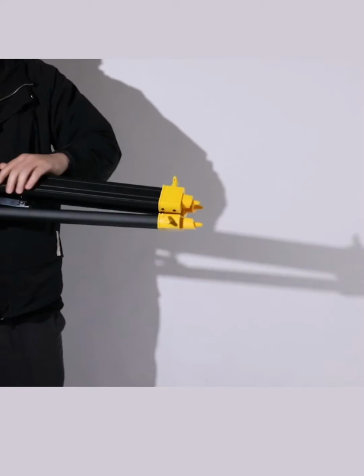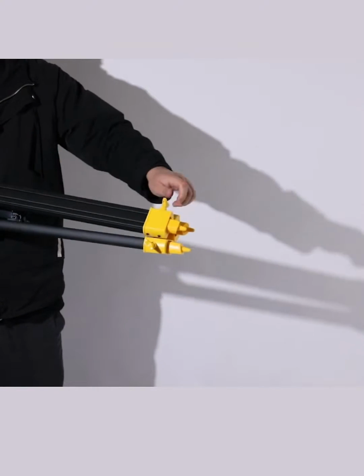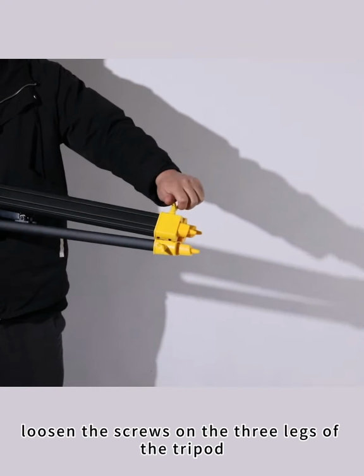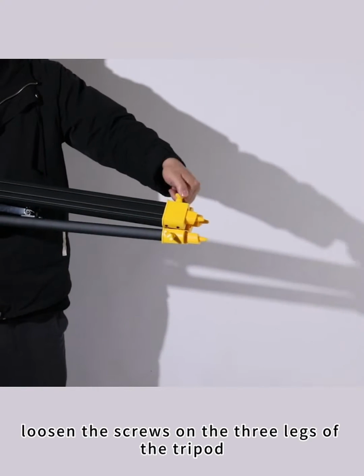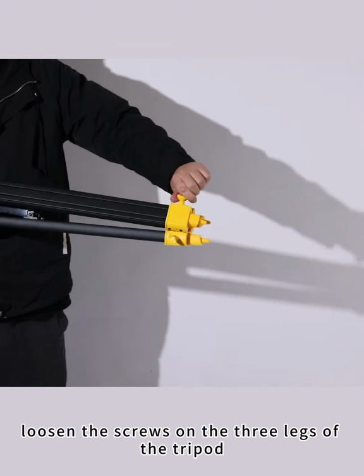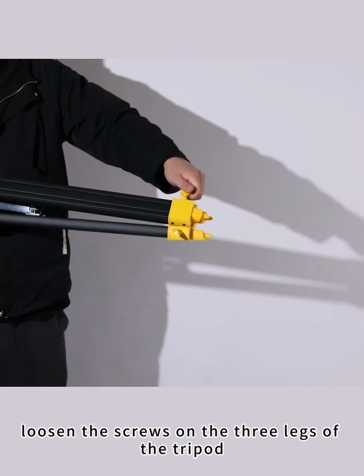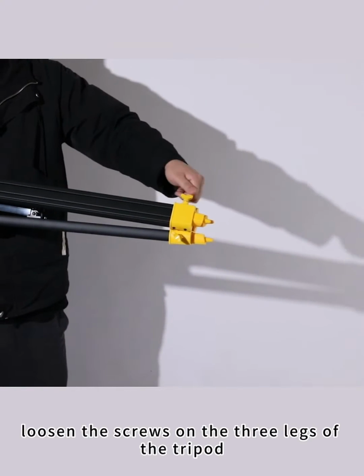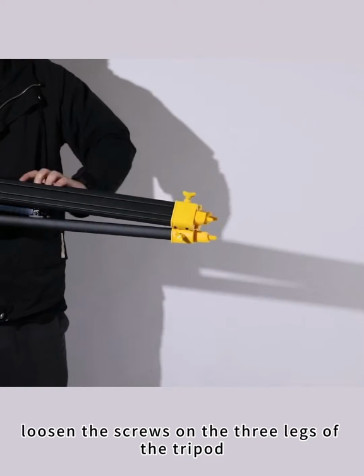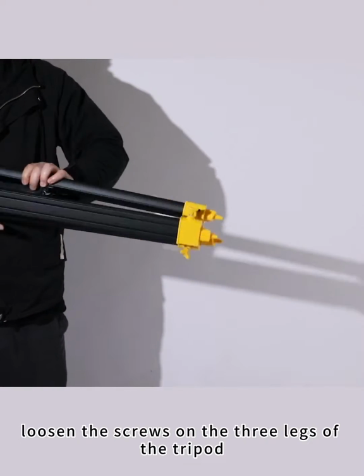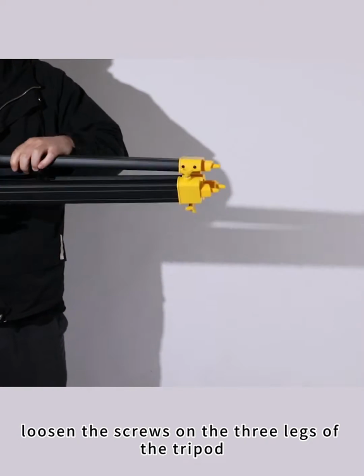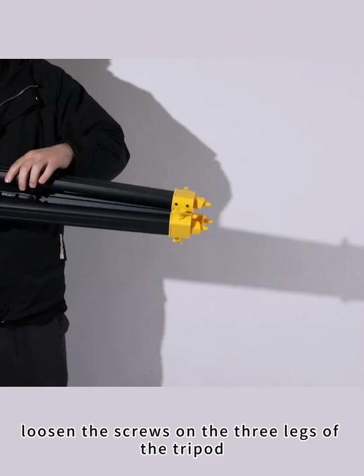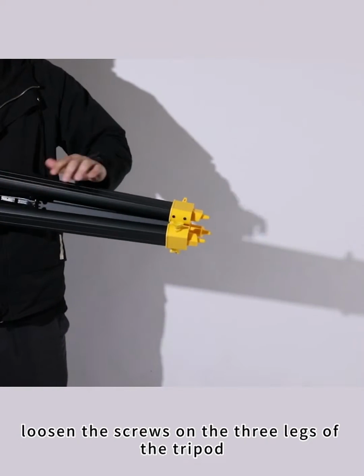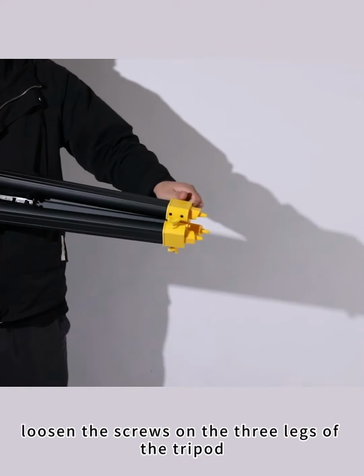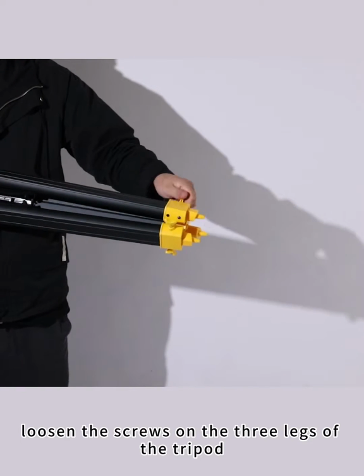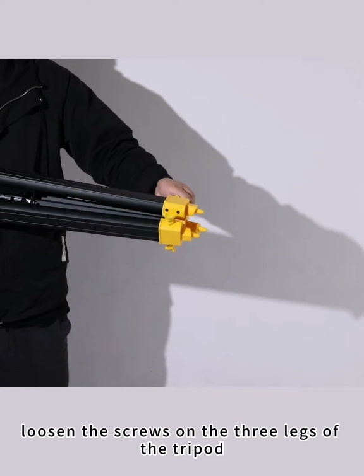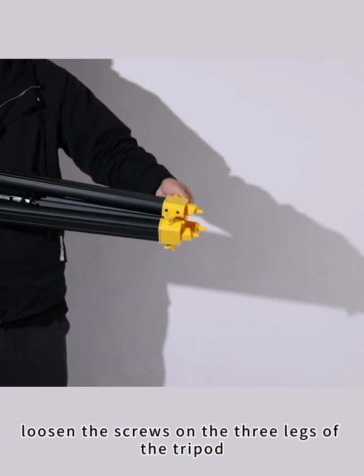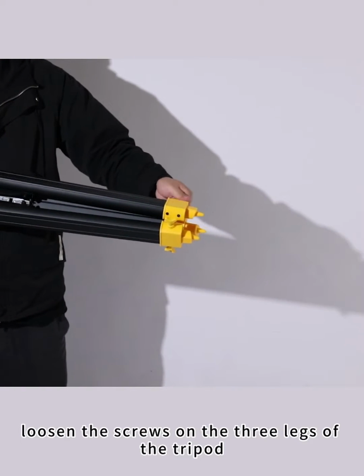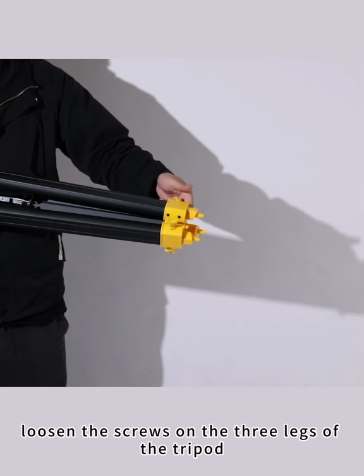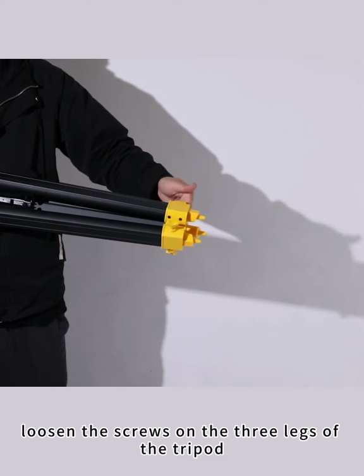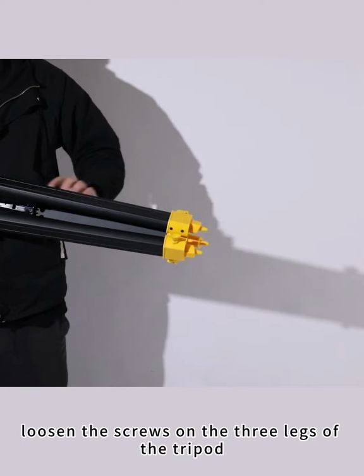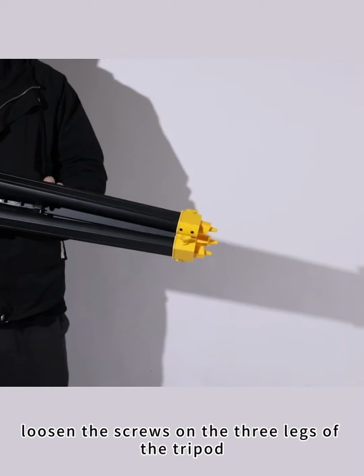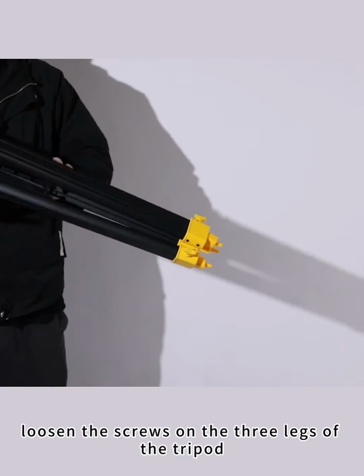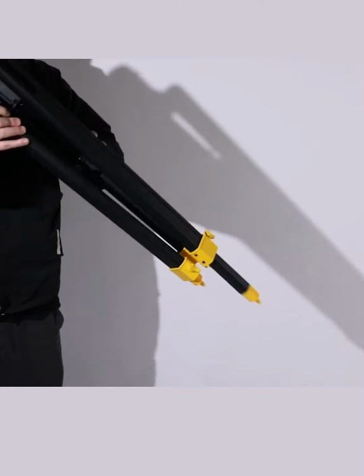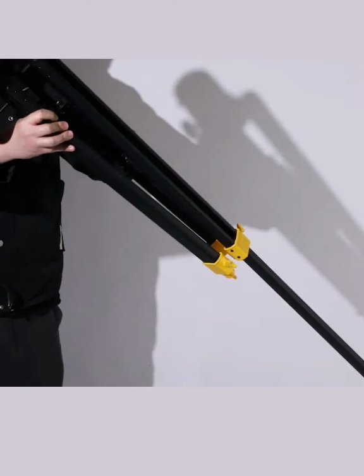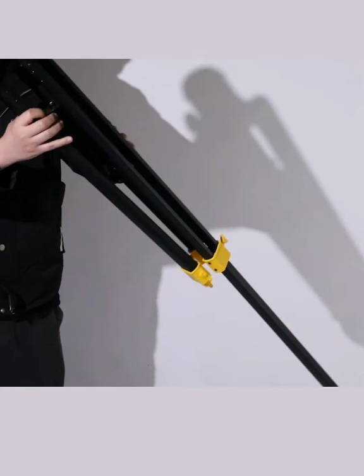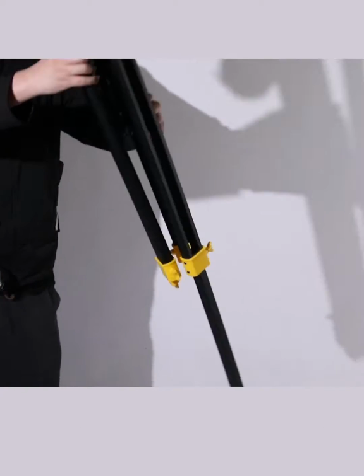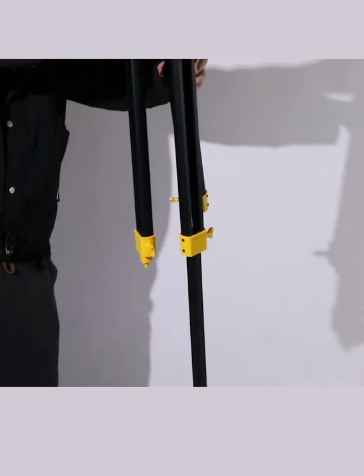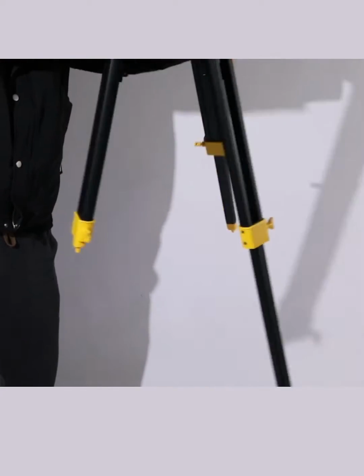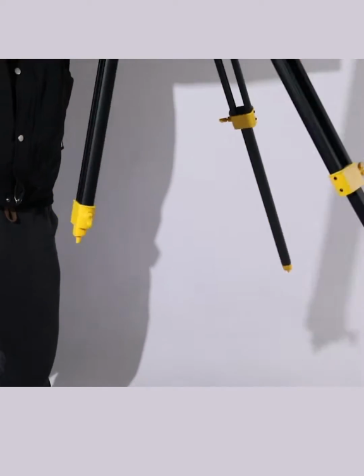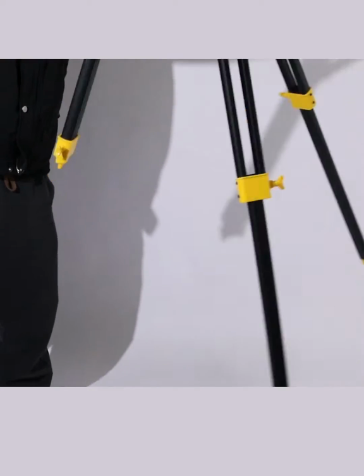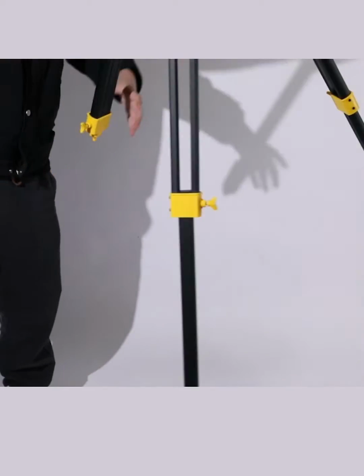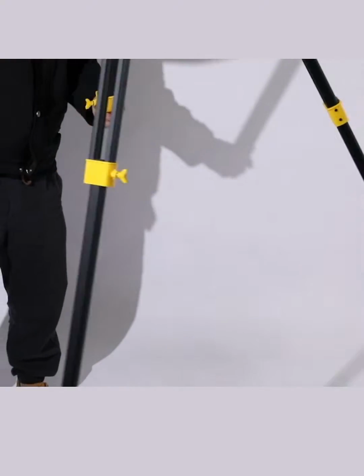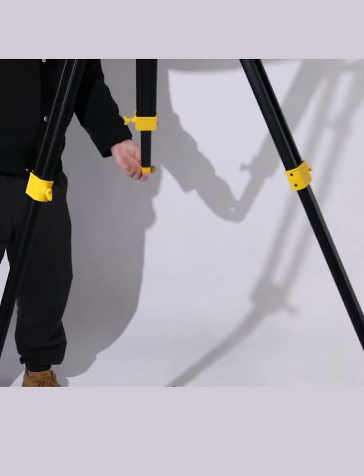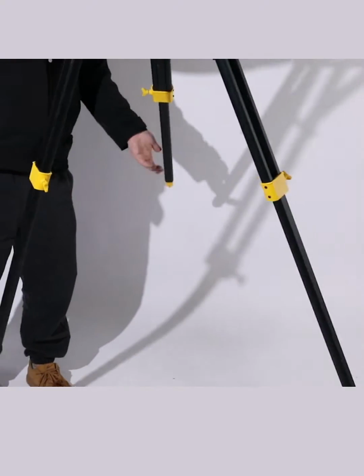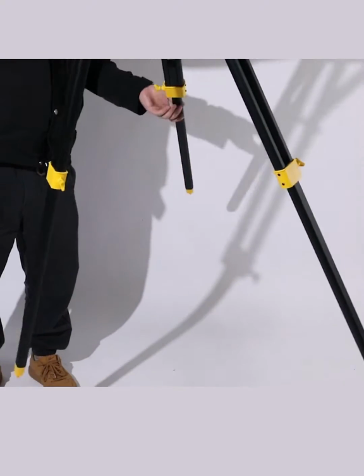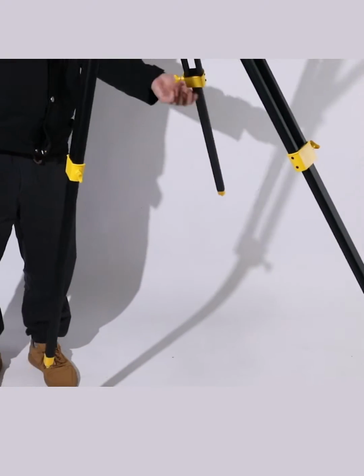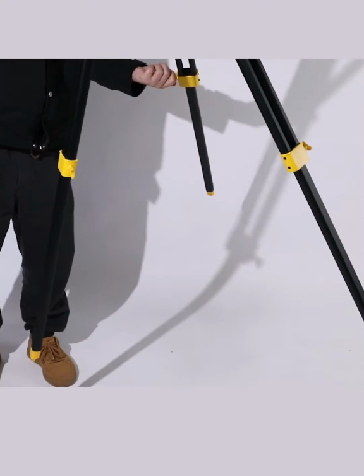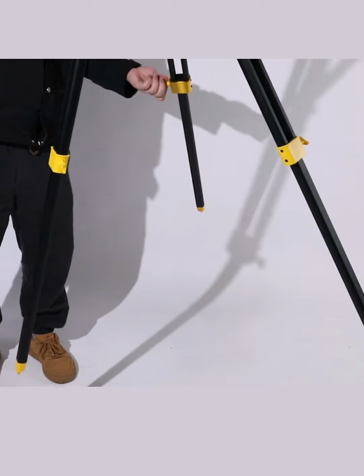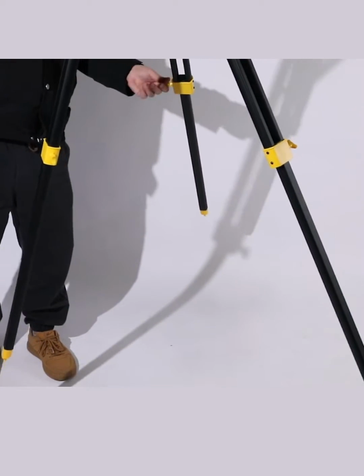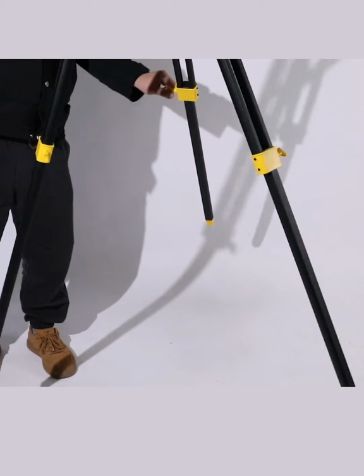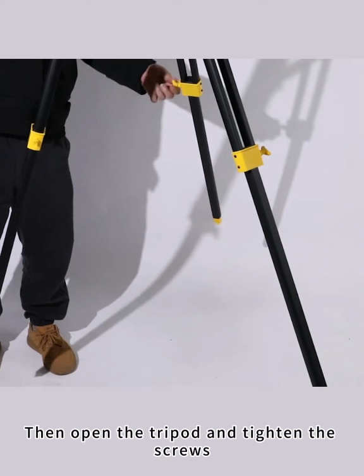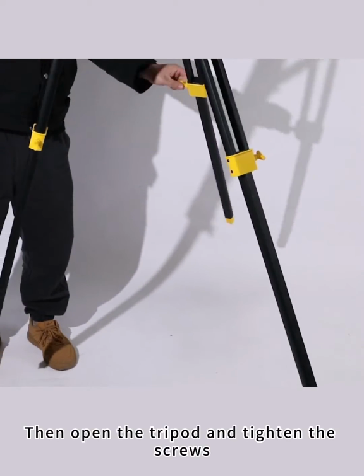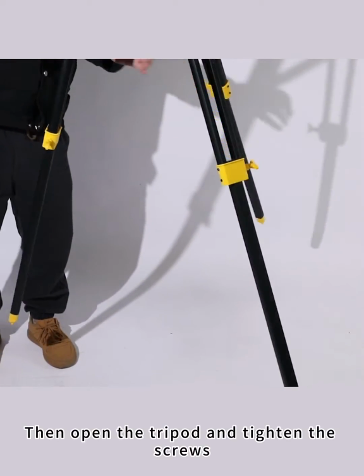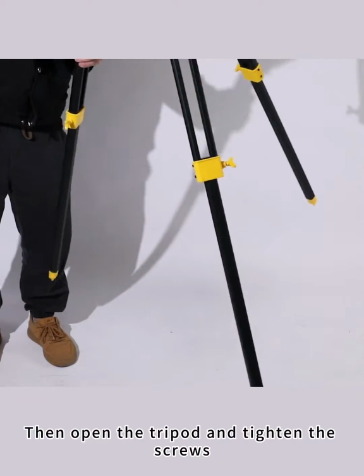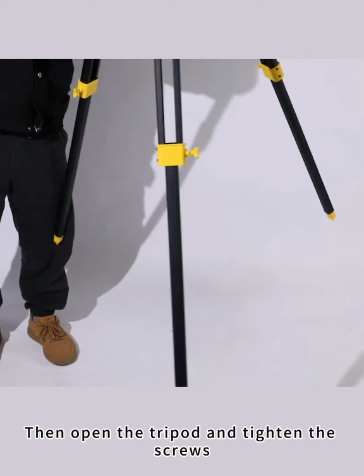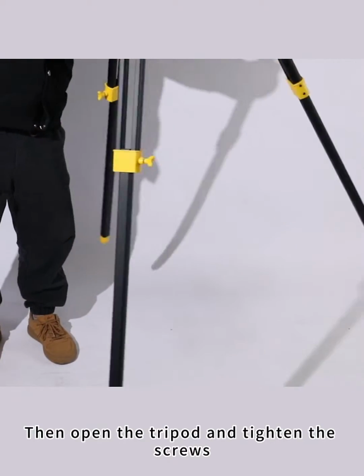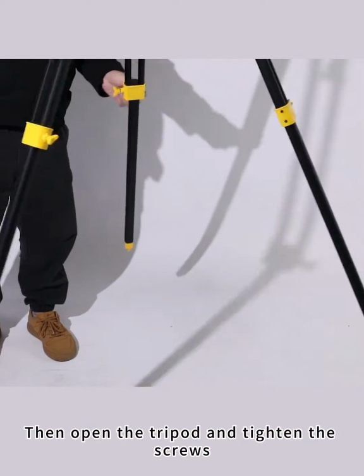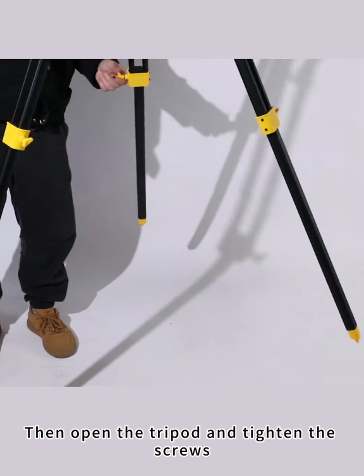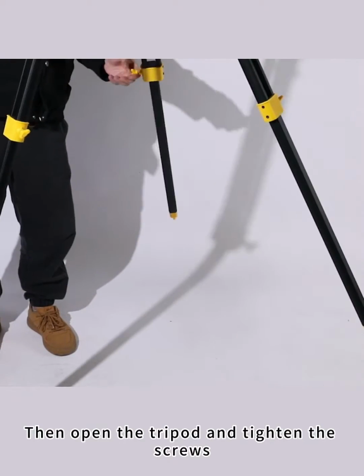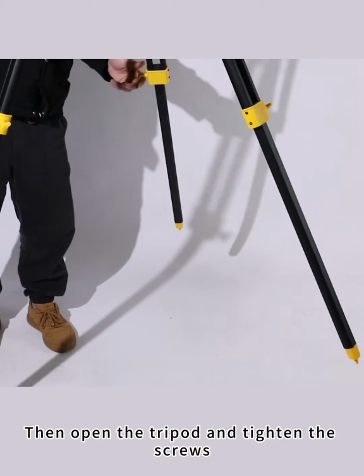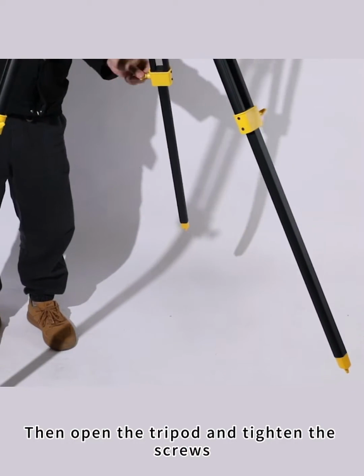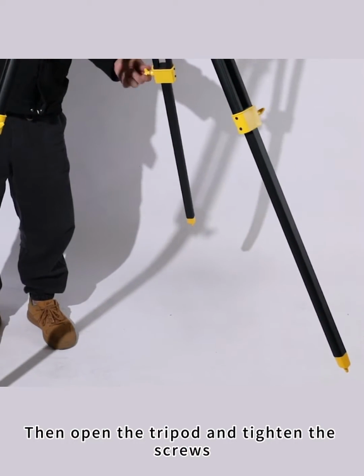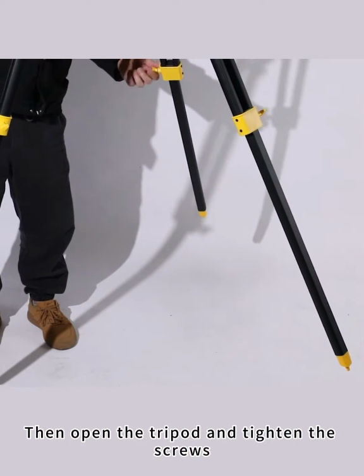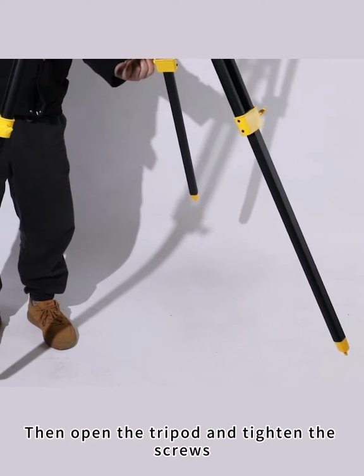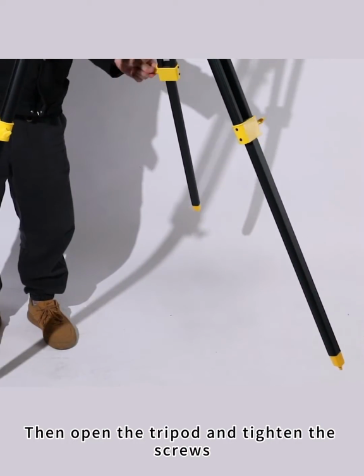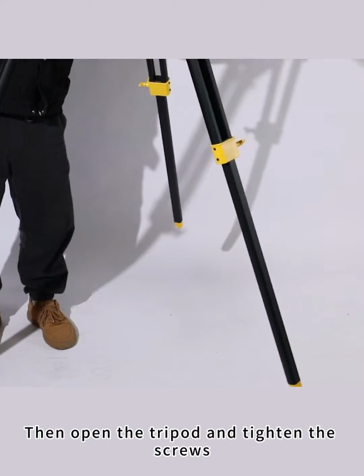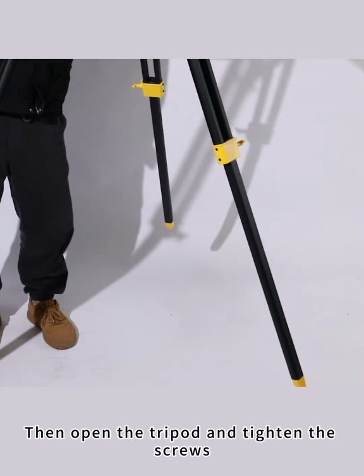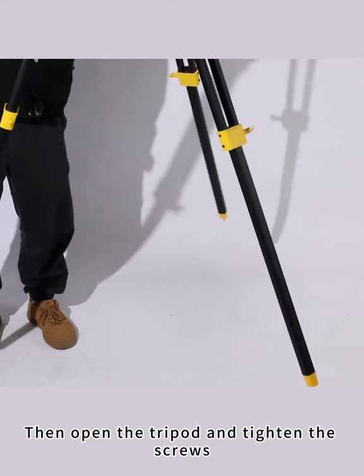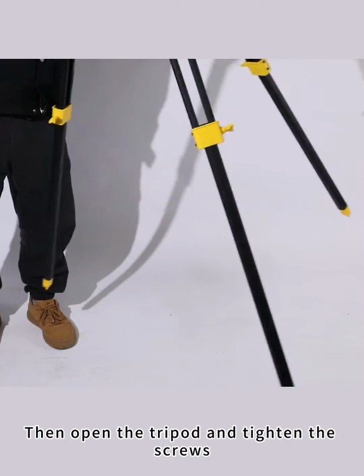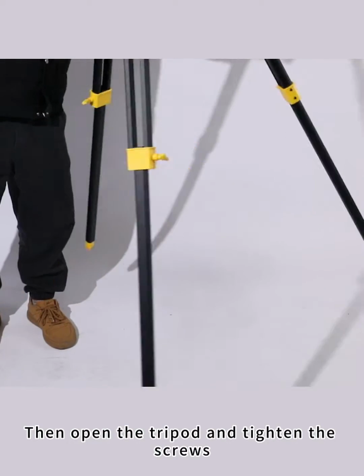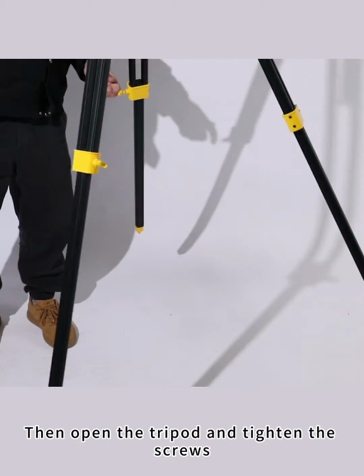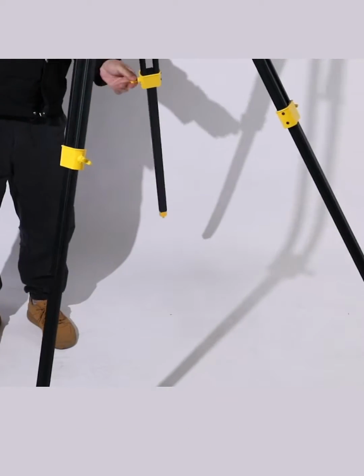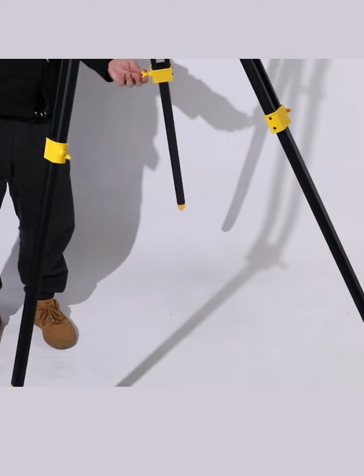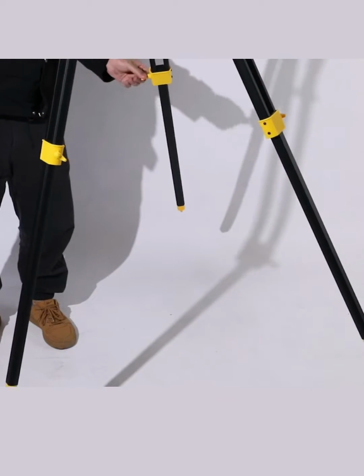Loosen the screws on the three legs of the tripod. Then open the tripod and tighten the screws.